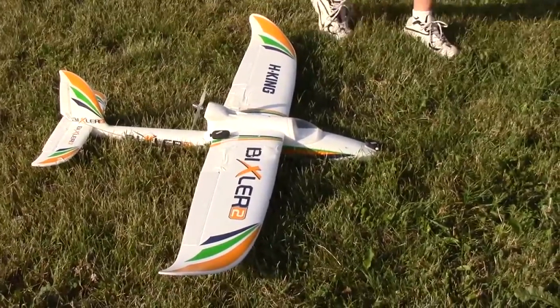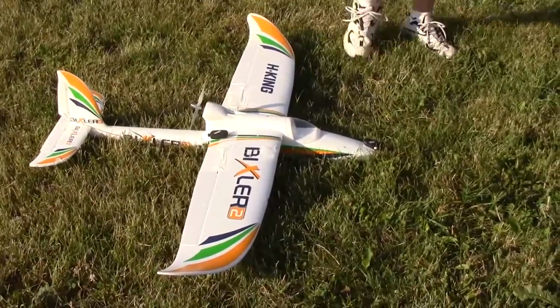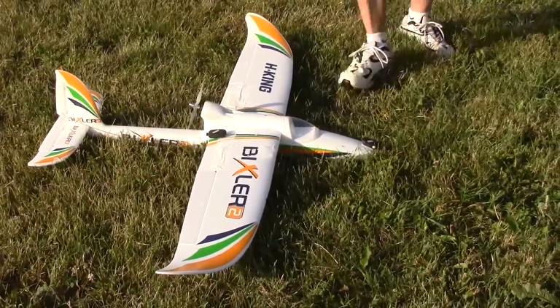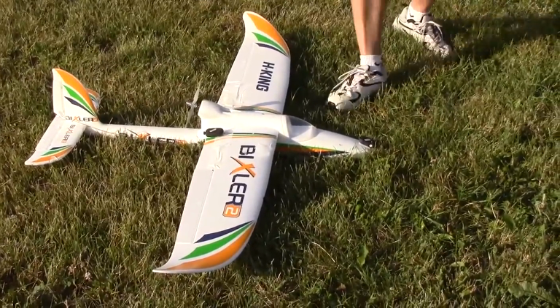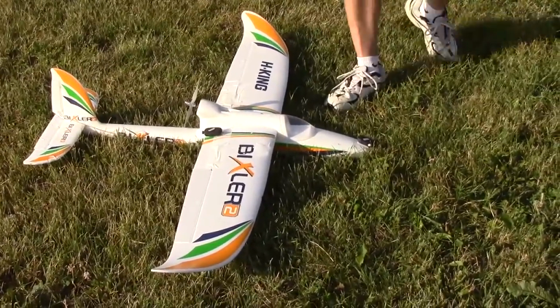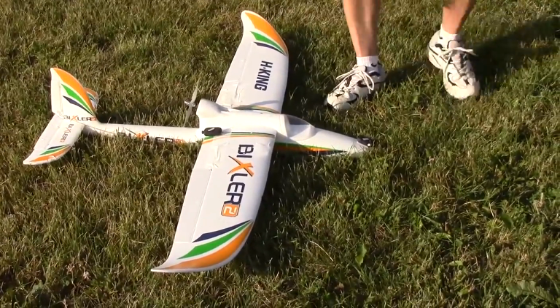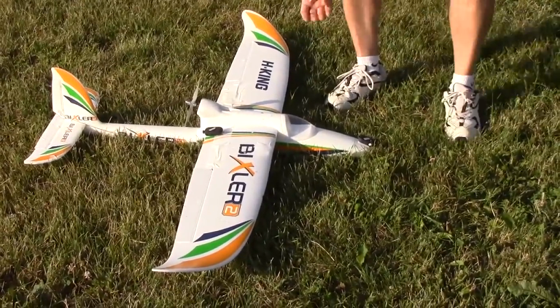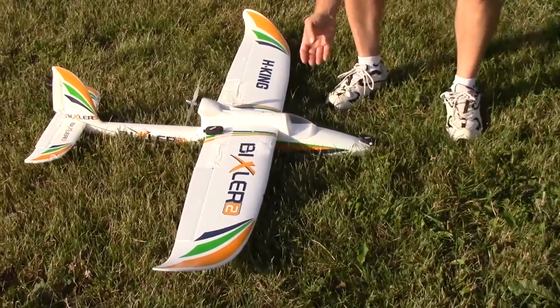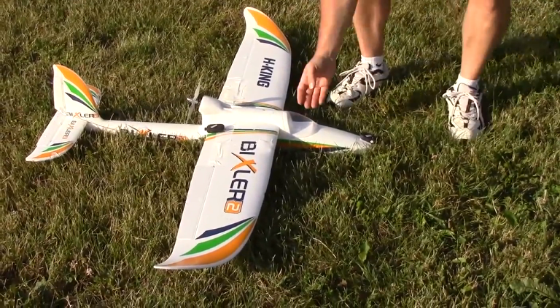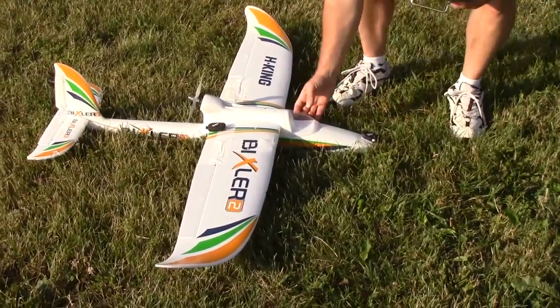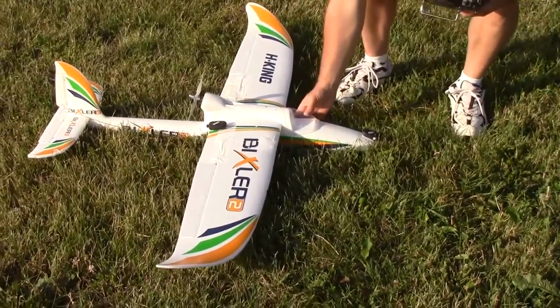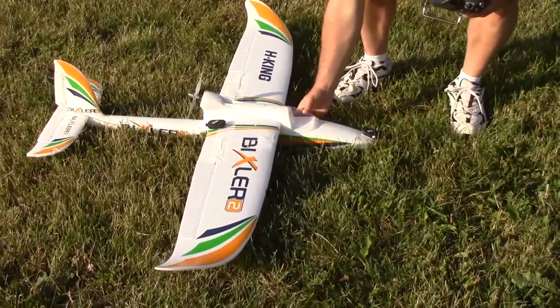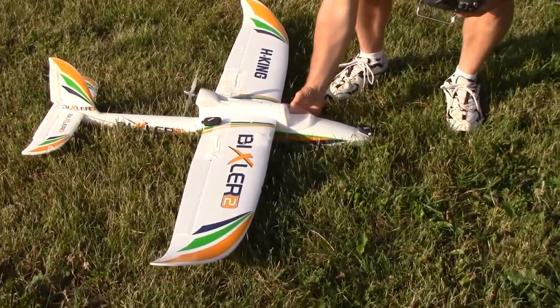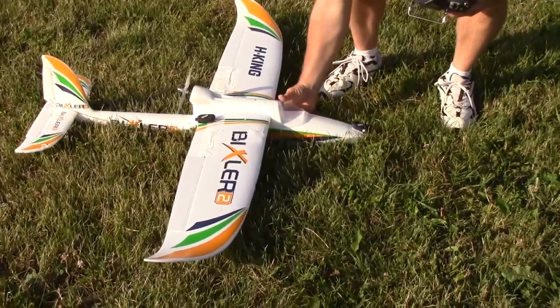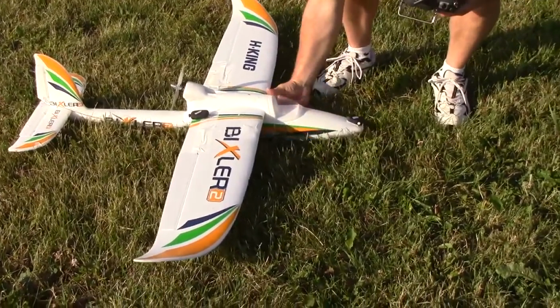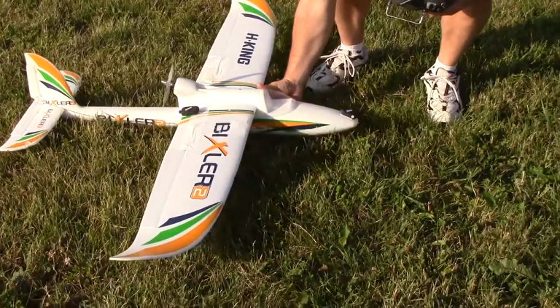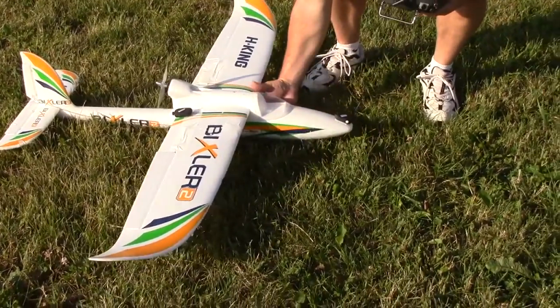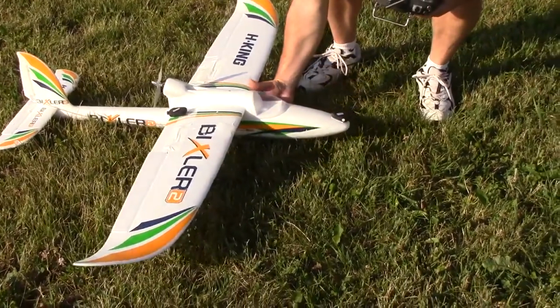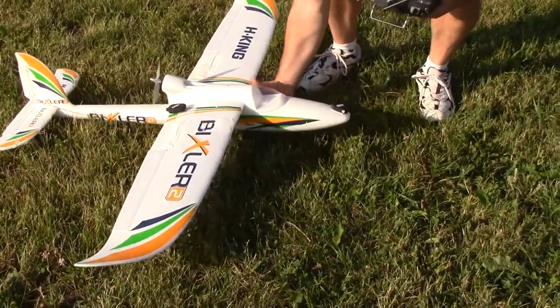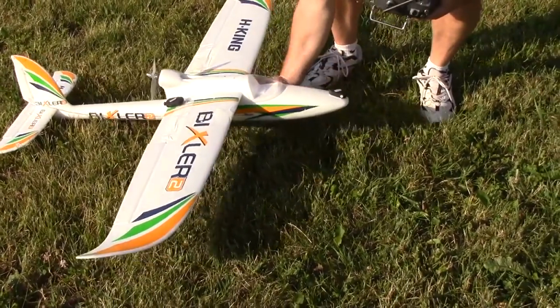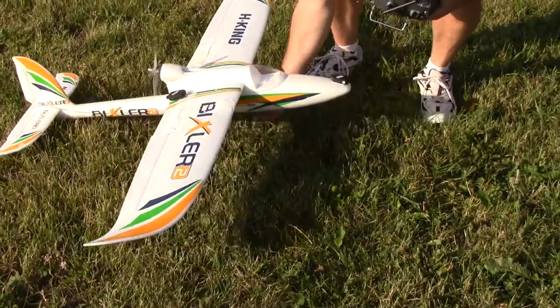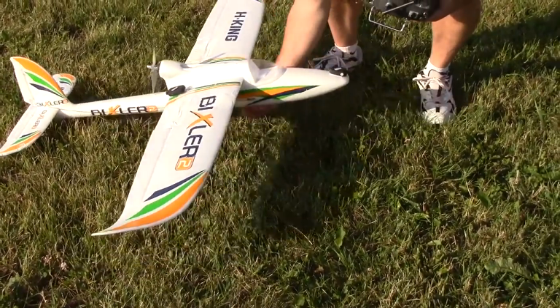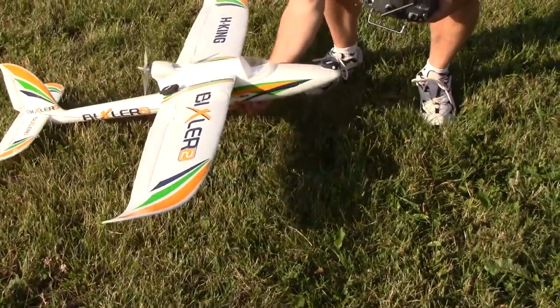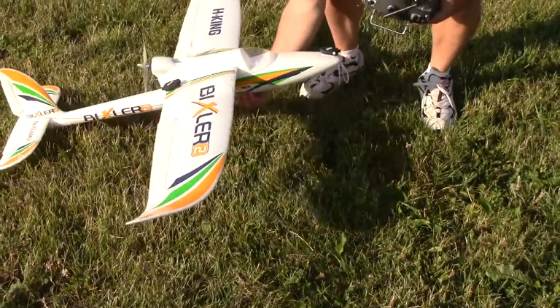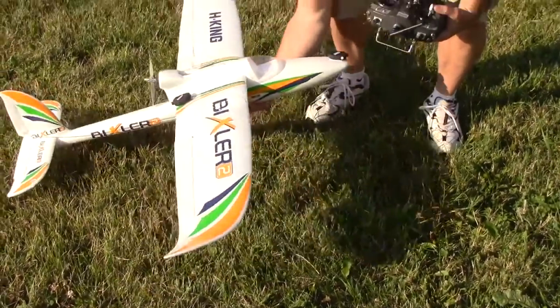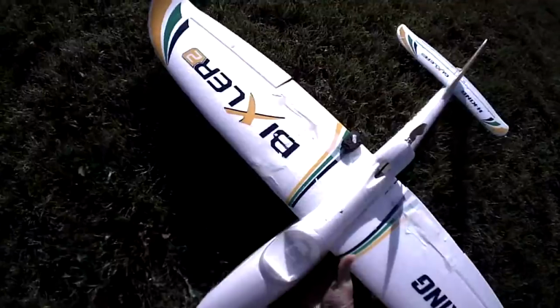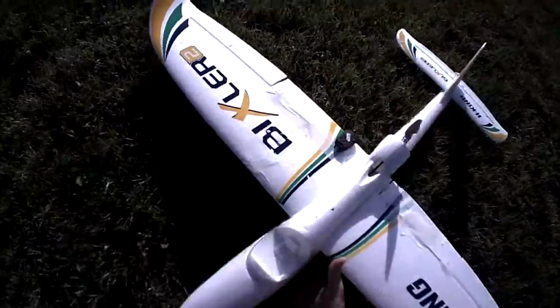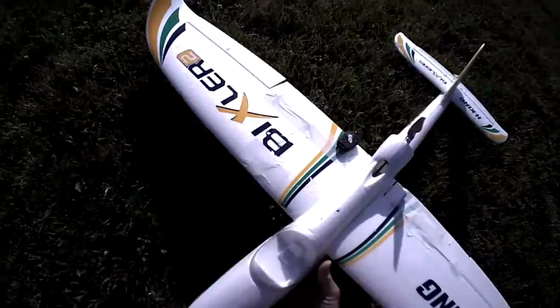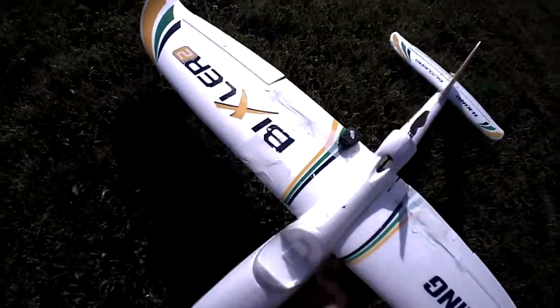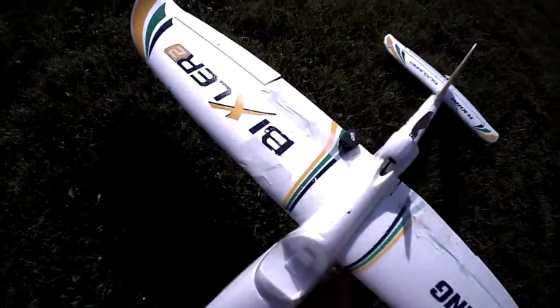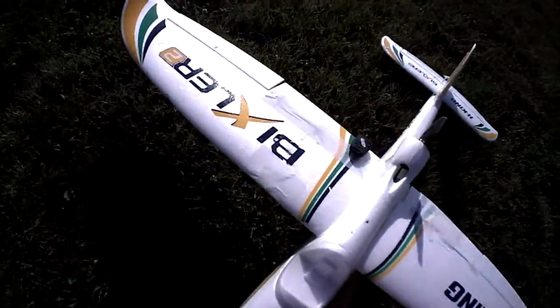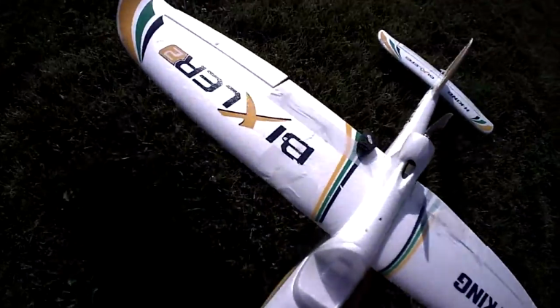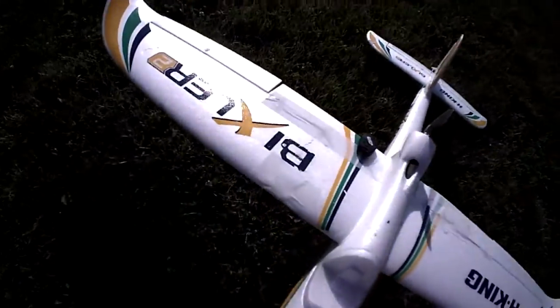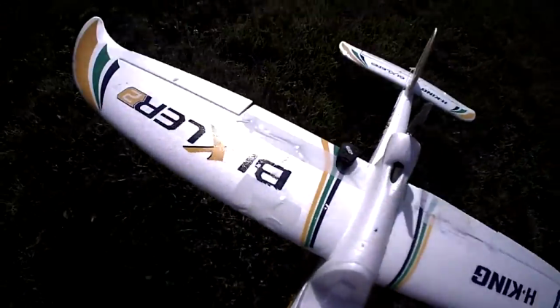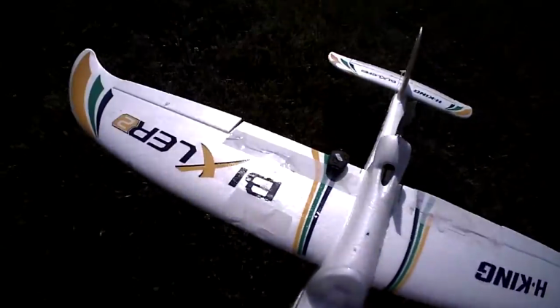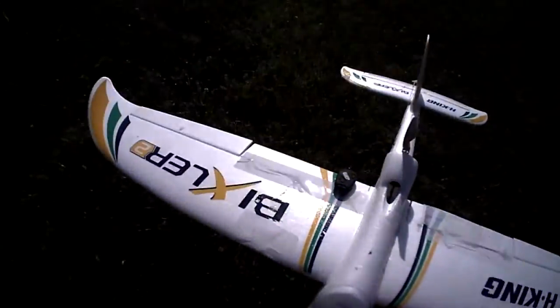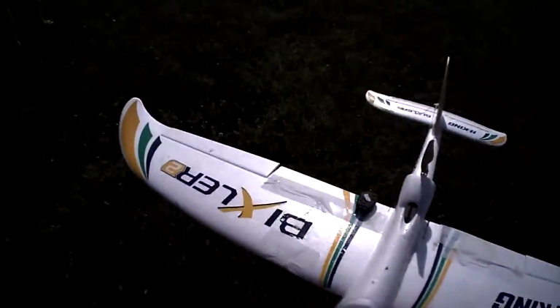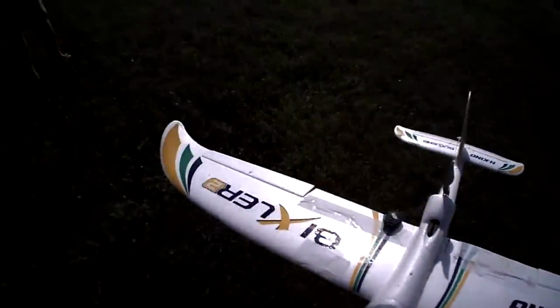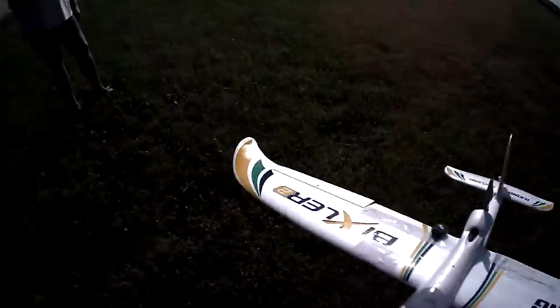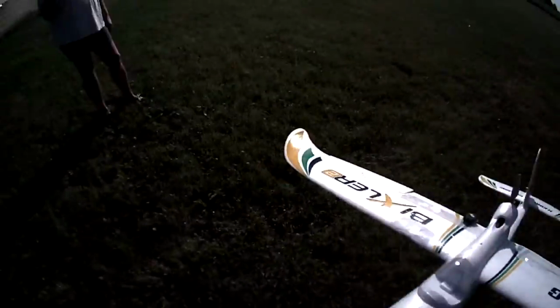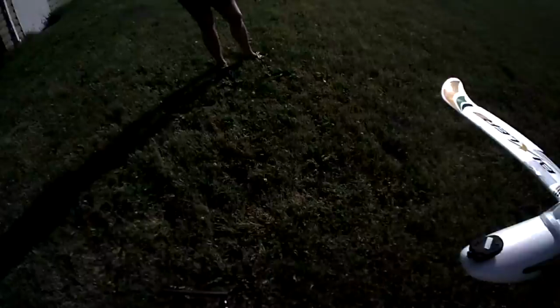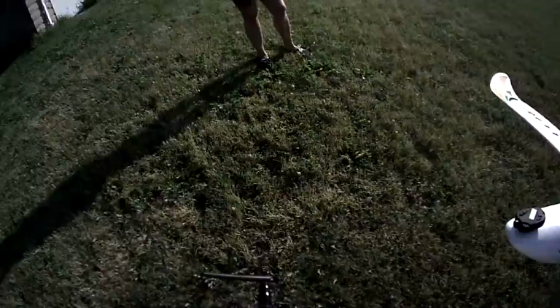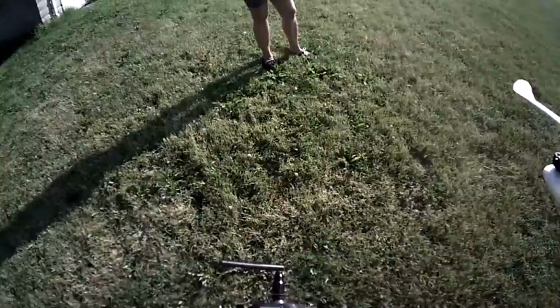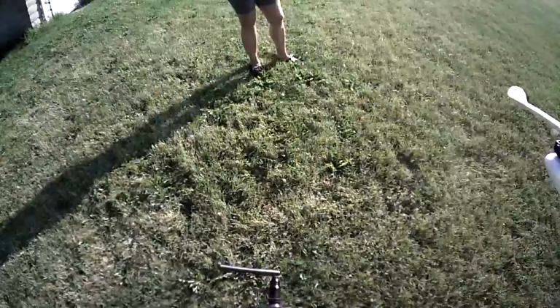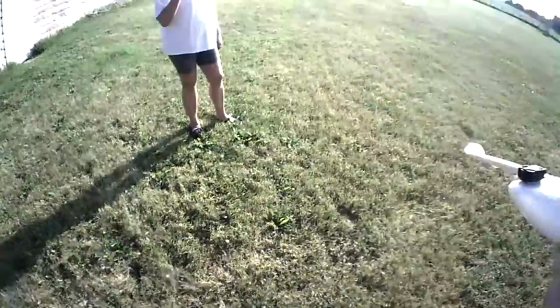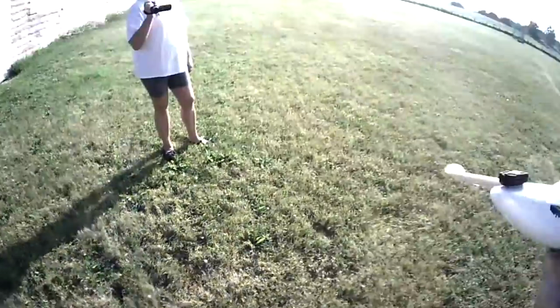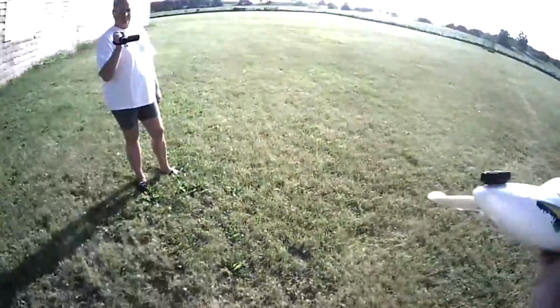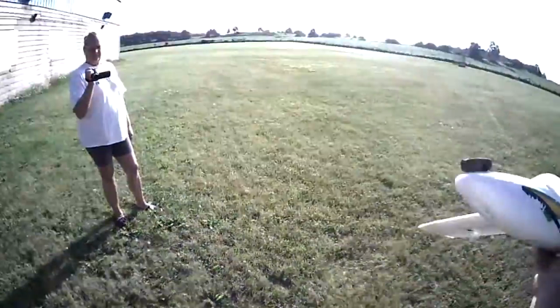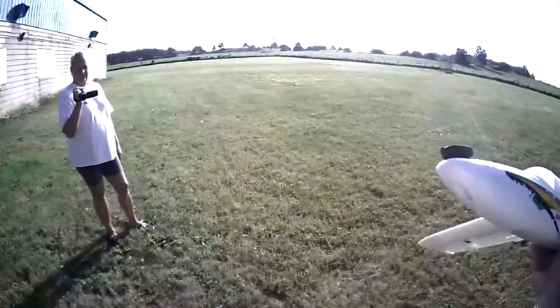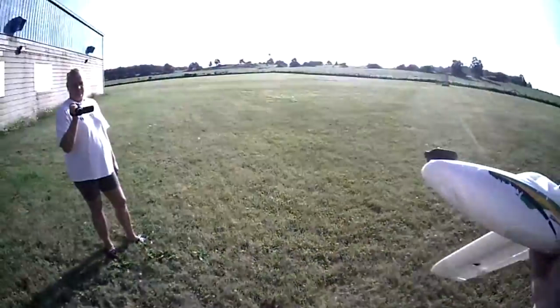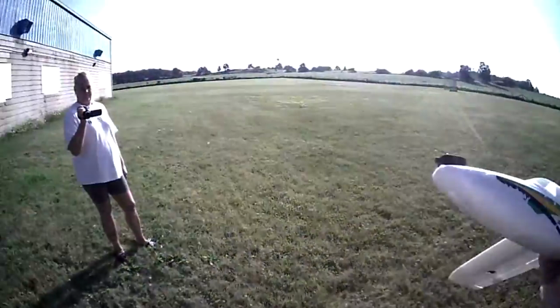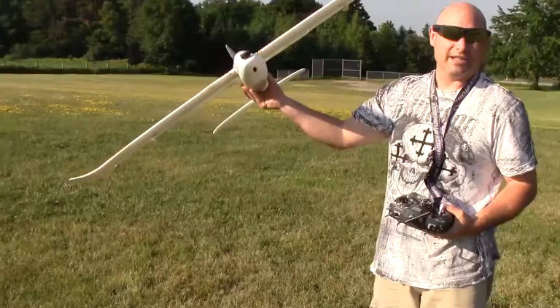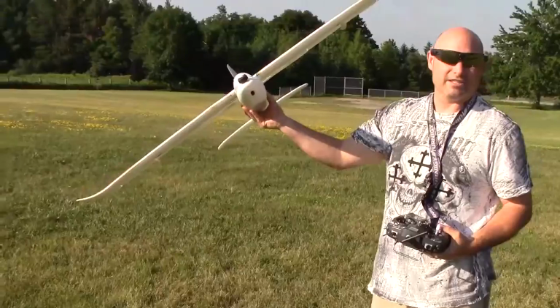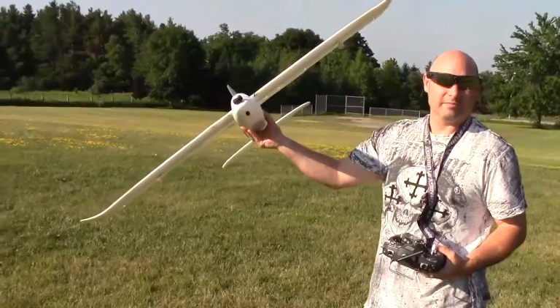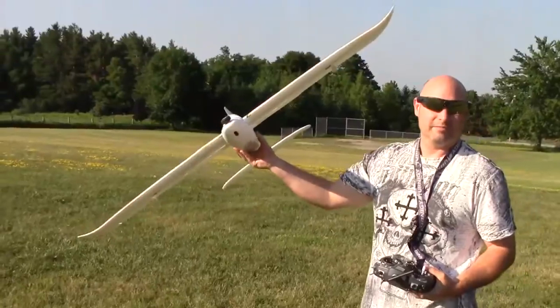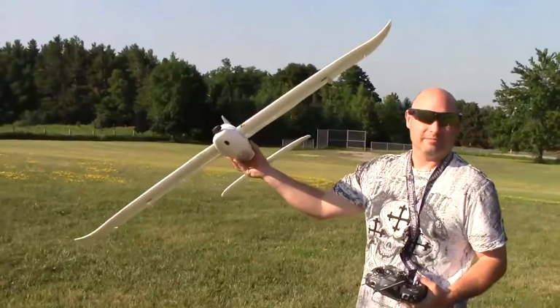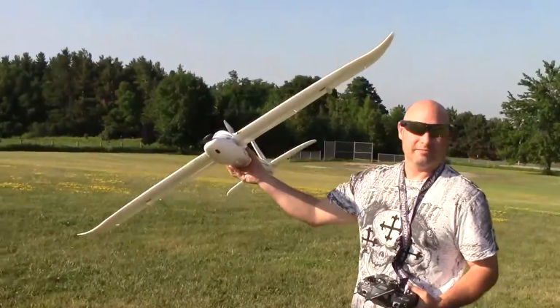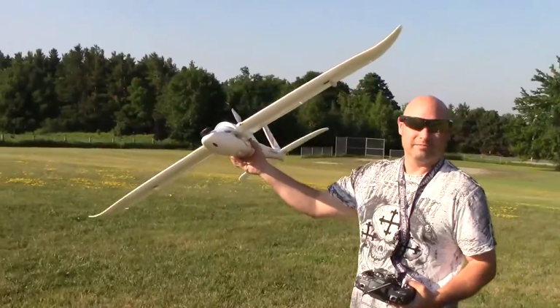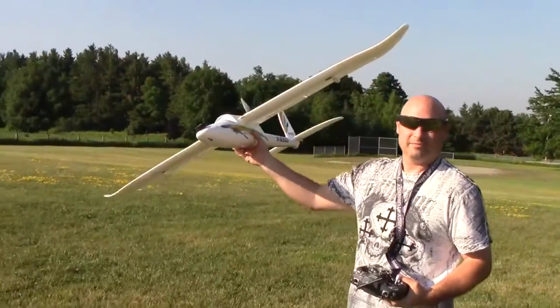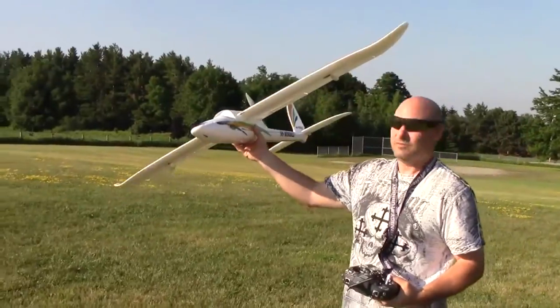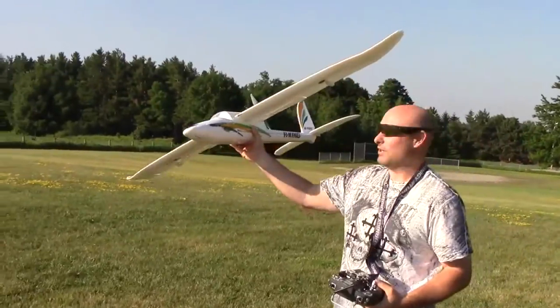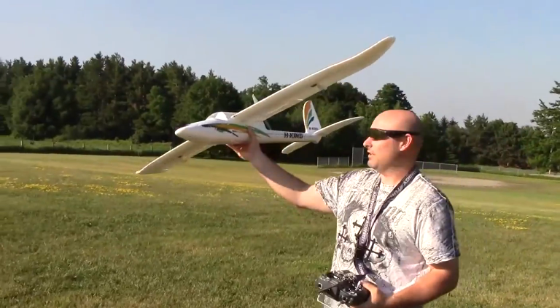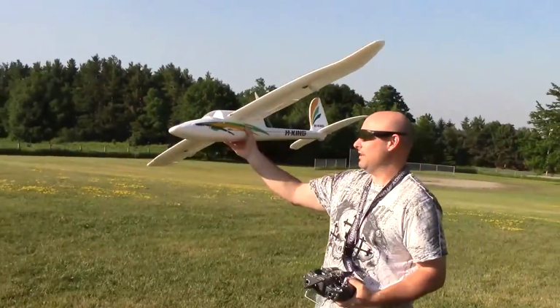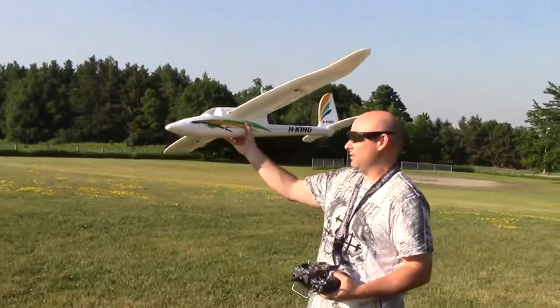This is to prove it can fly before I give it back to them. Or hold it for ransom, one or the other.